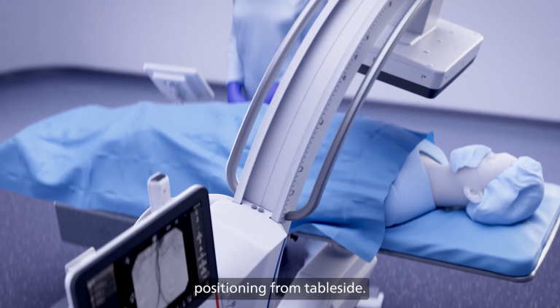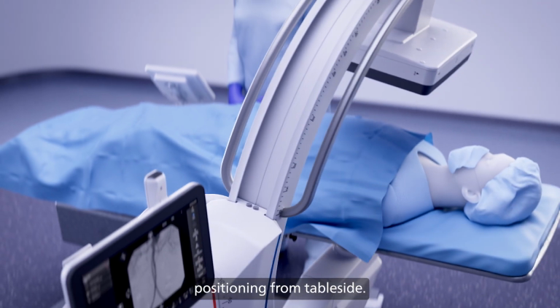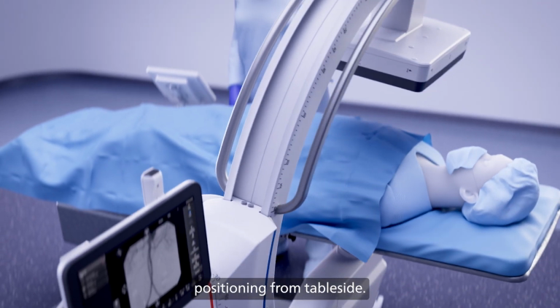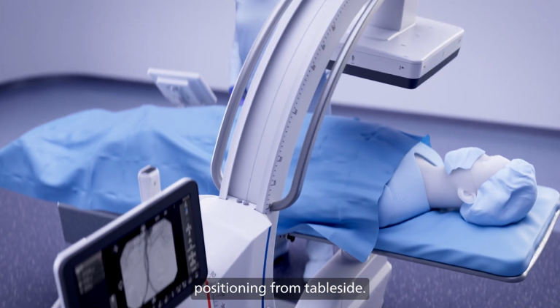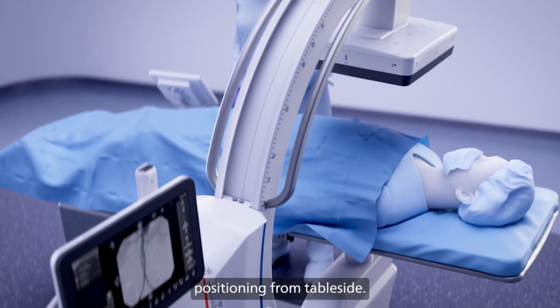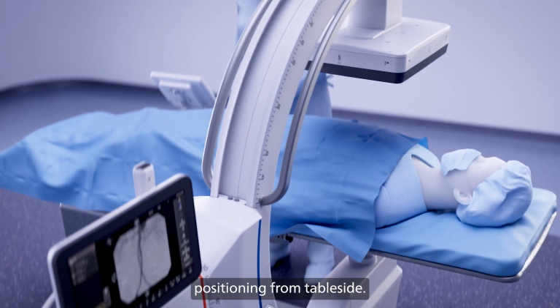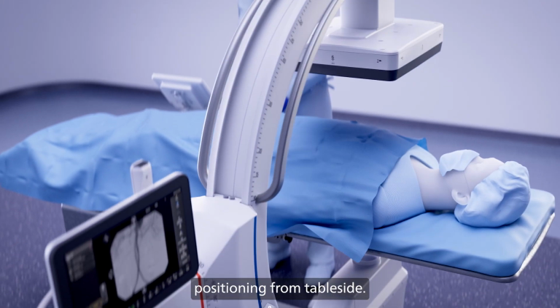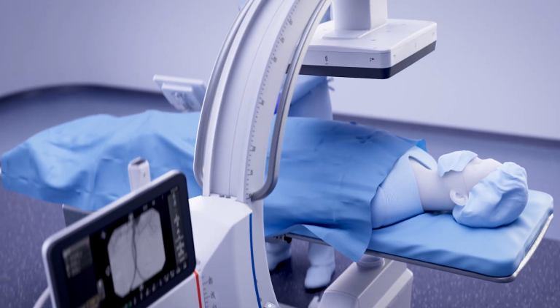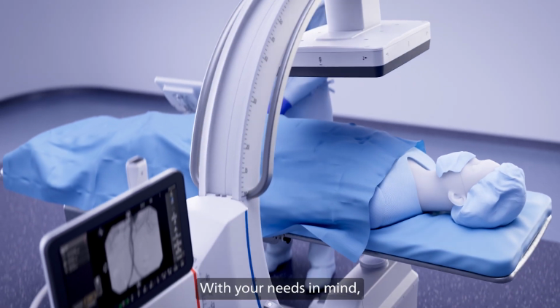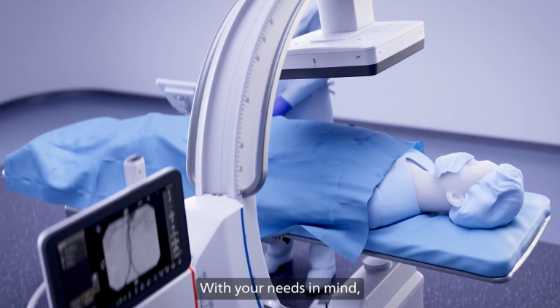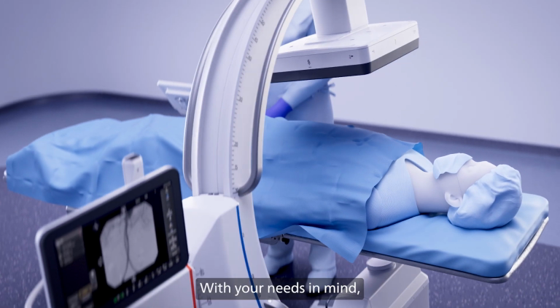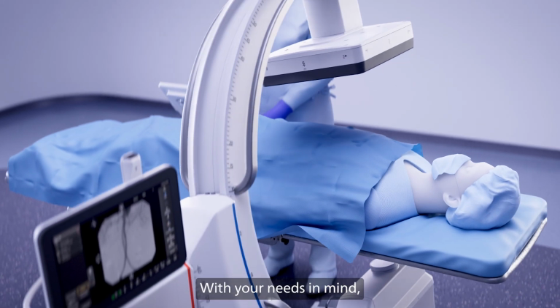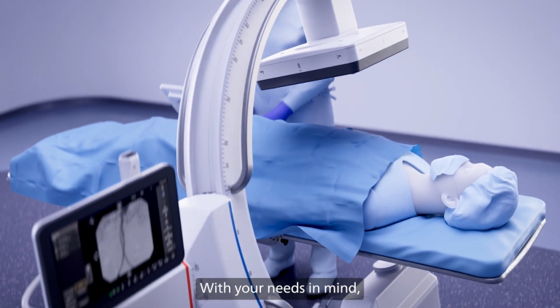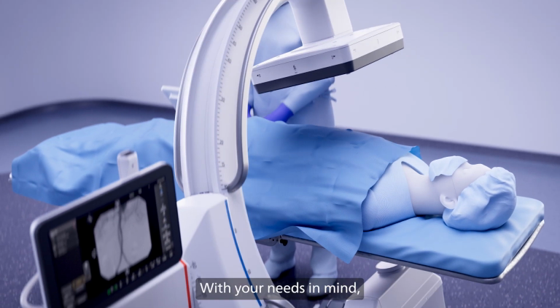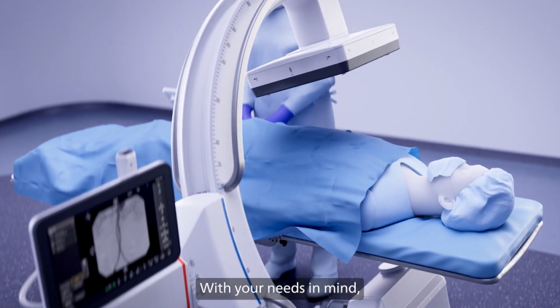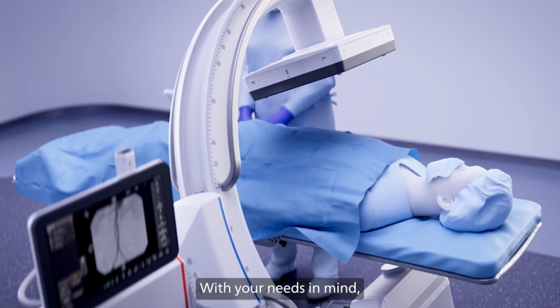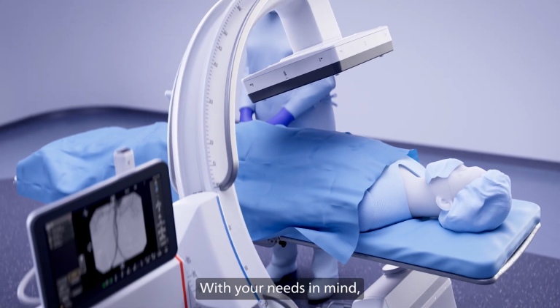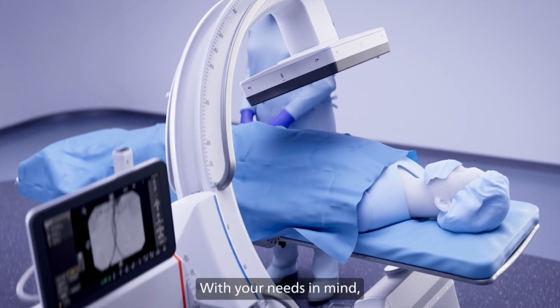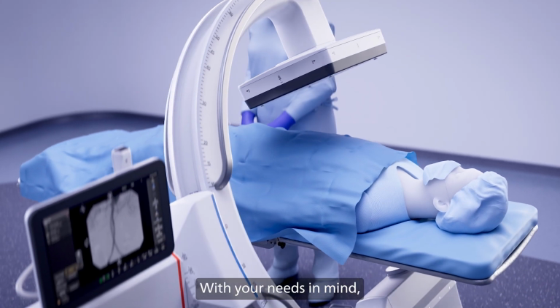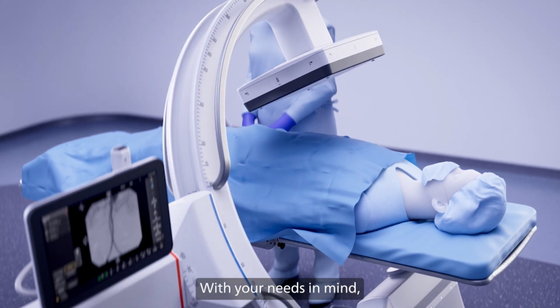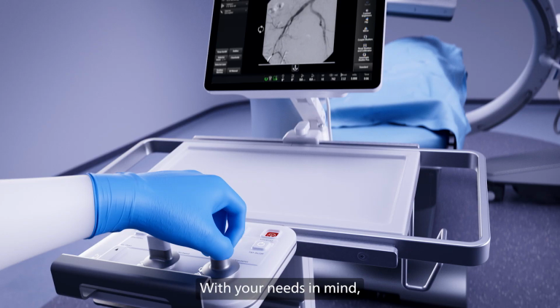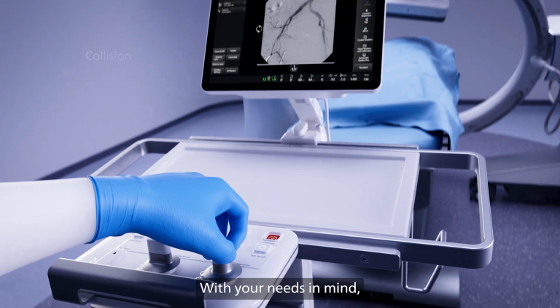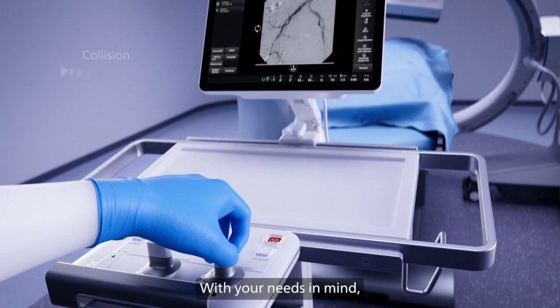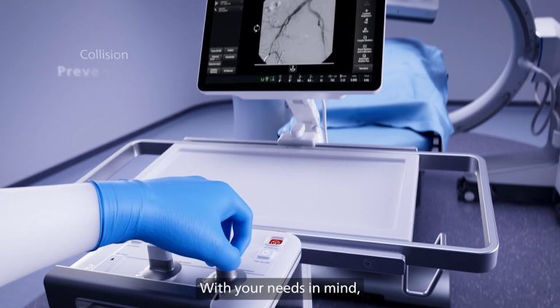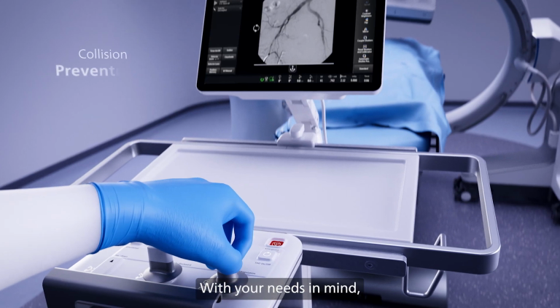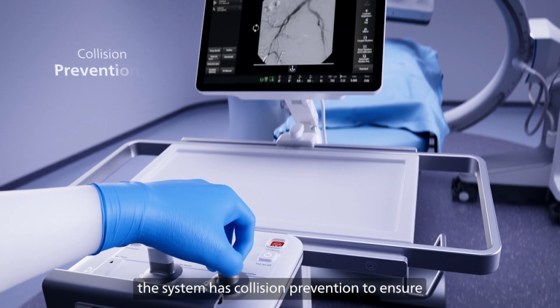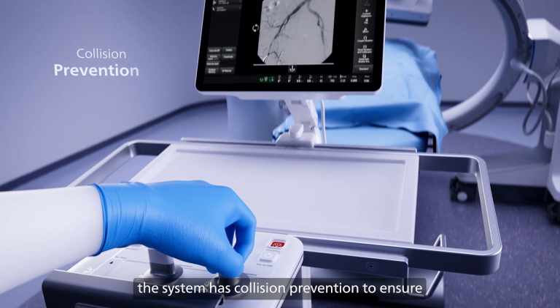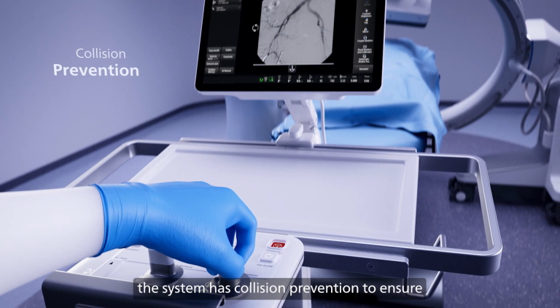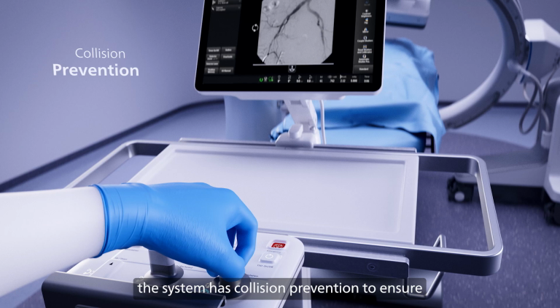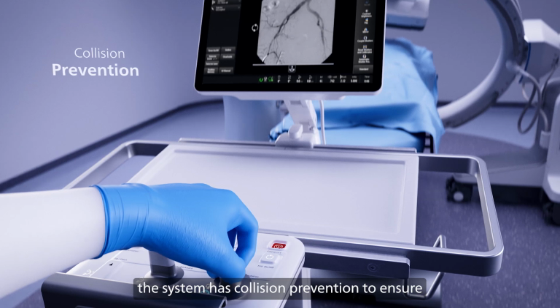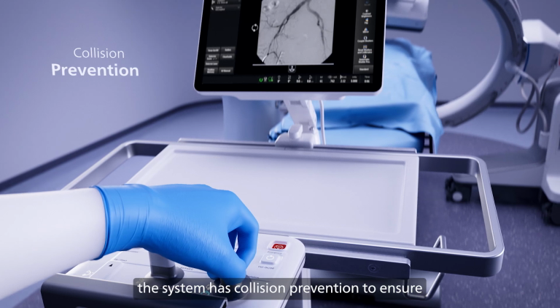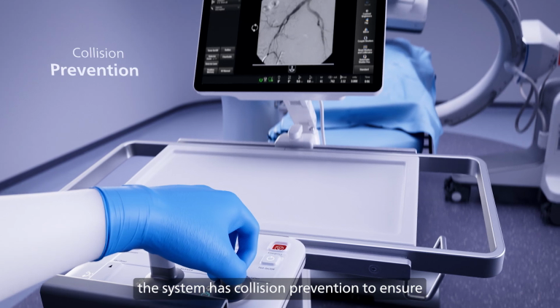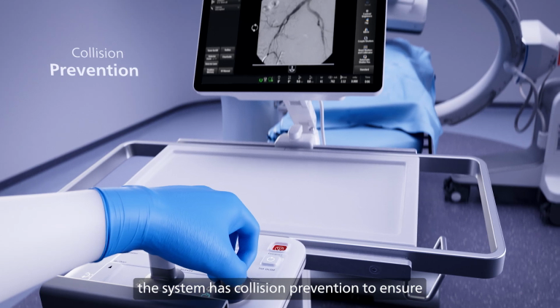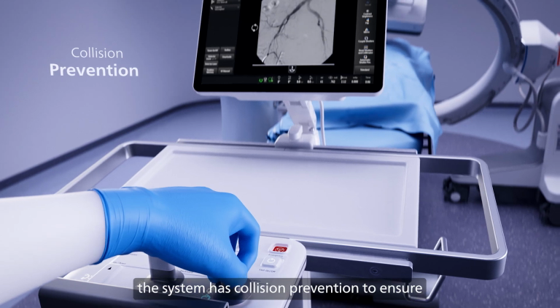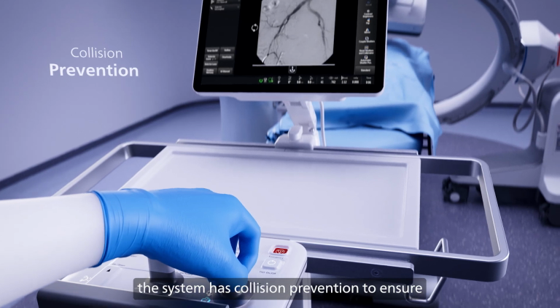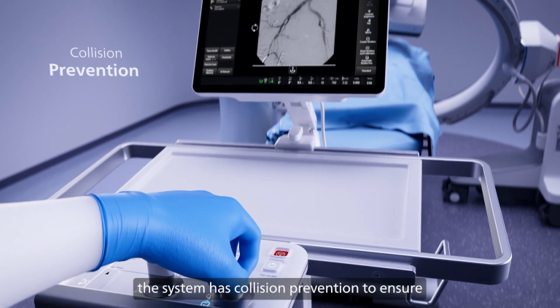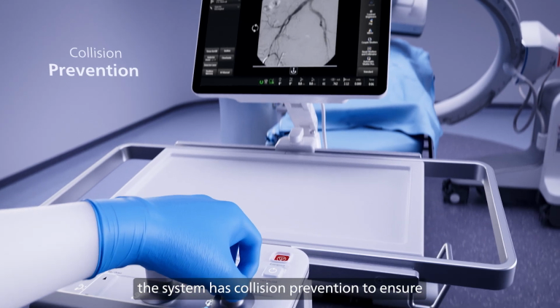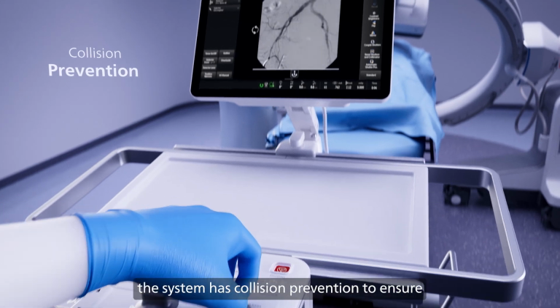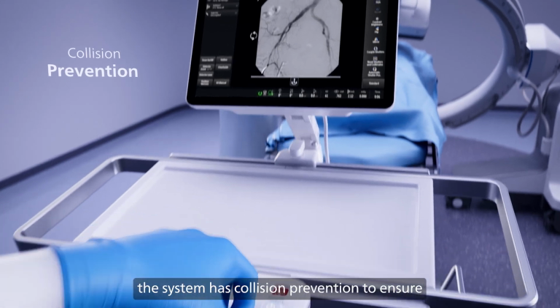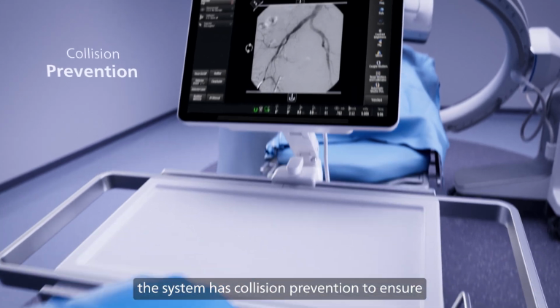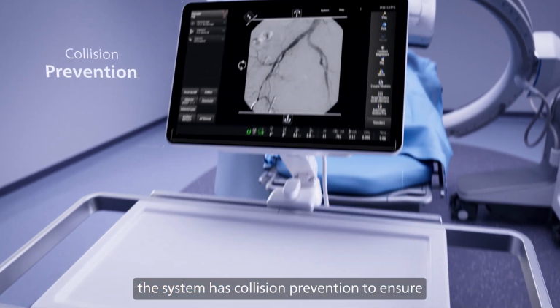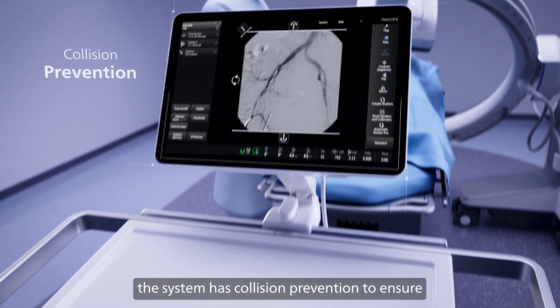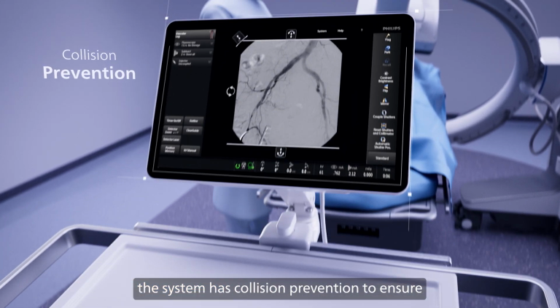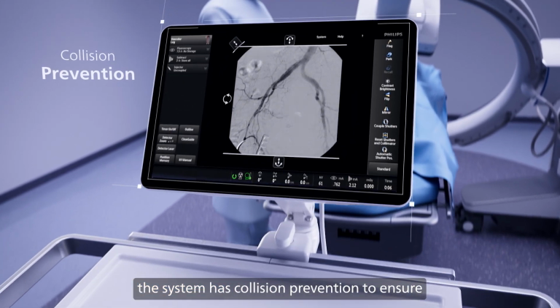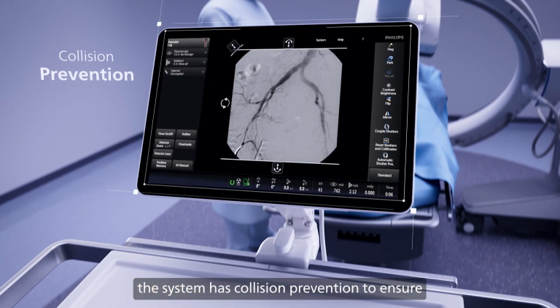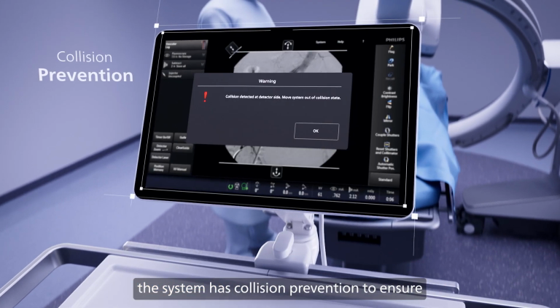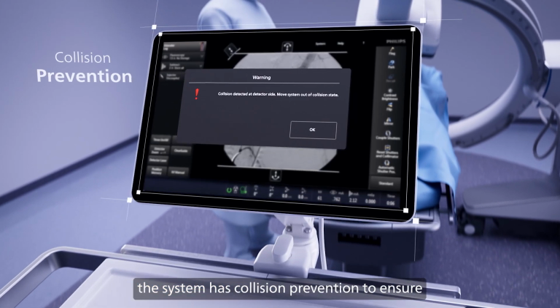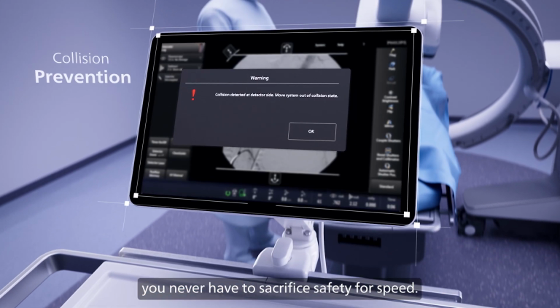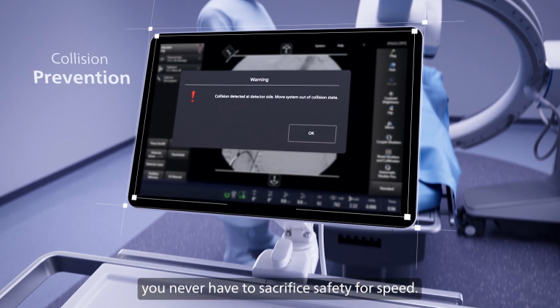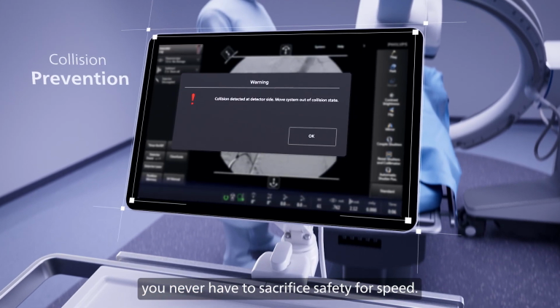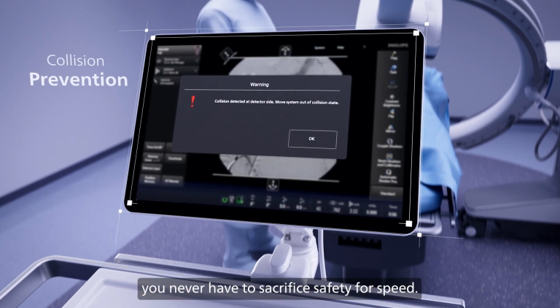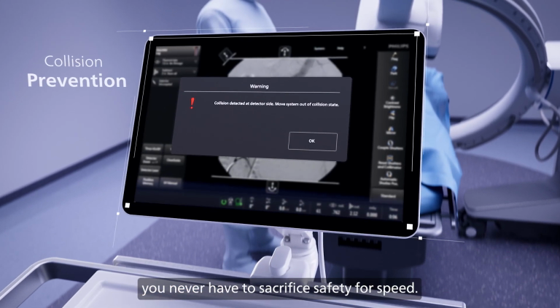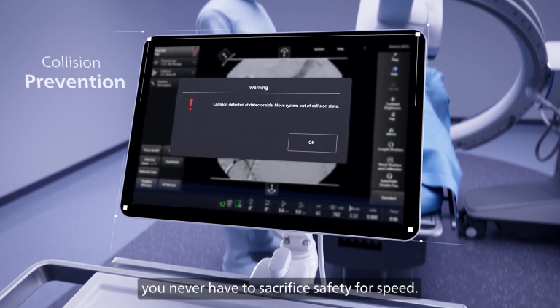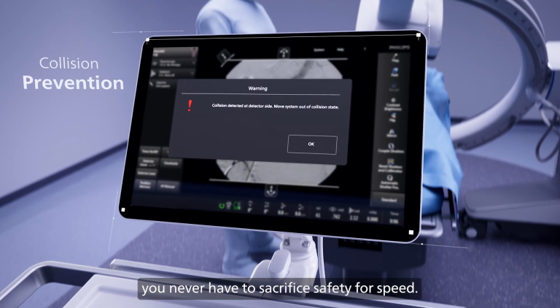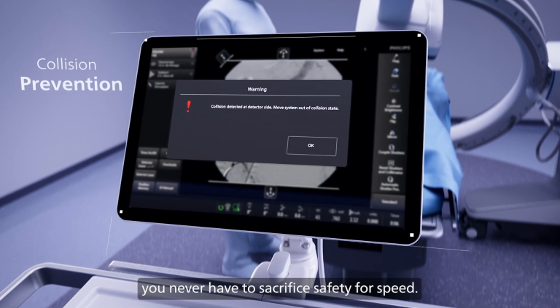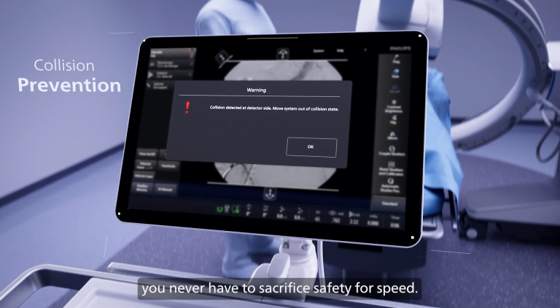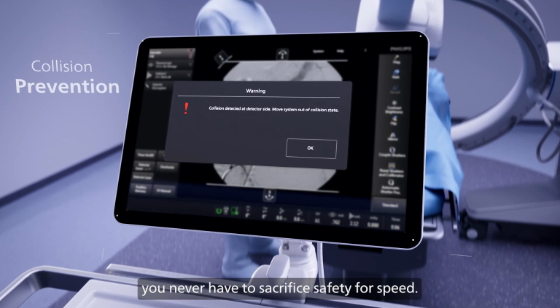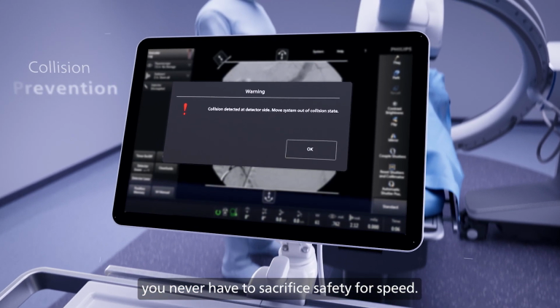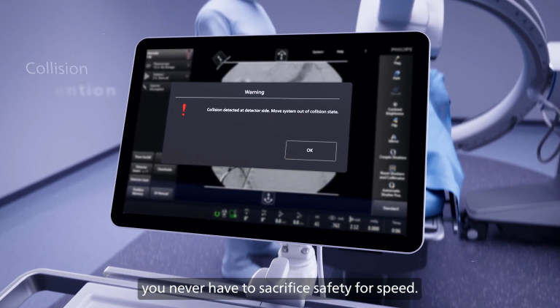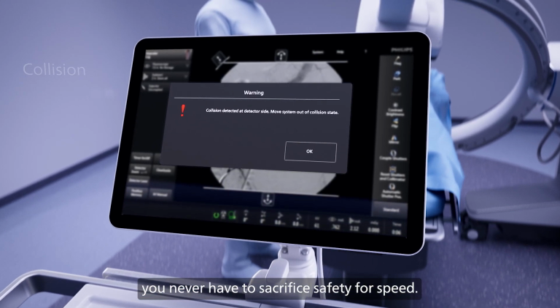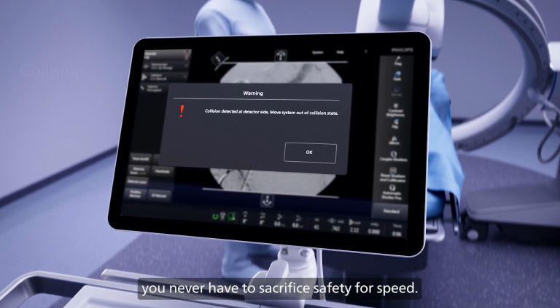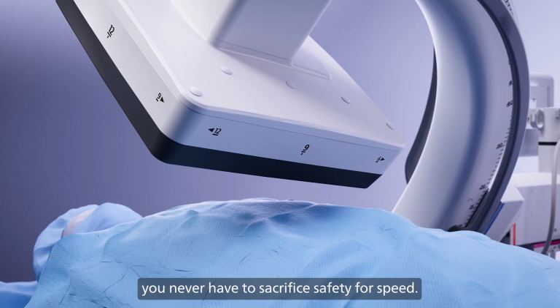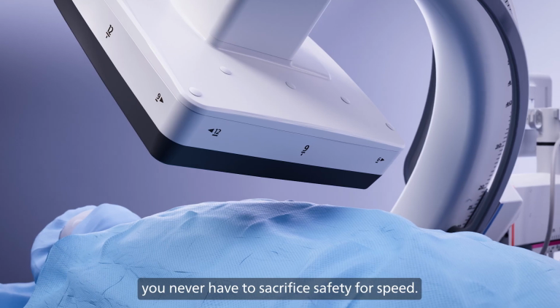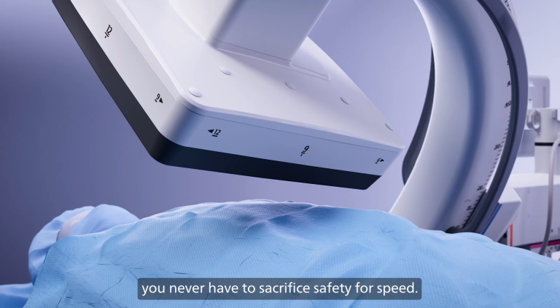With your needs in mind, the system has collision prevention to ensure you never have to sacrifice safety for speed.